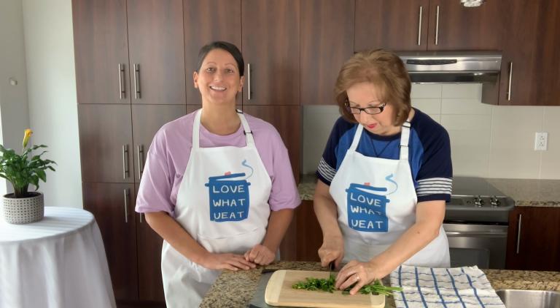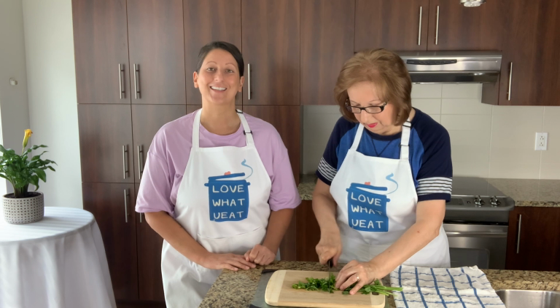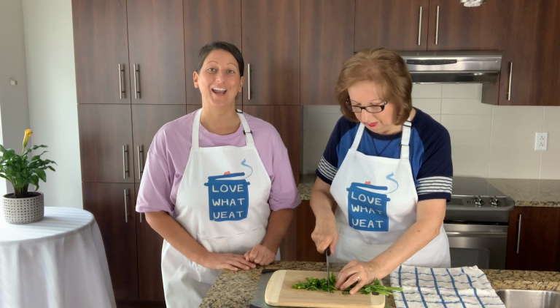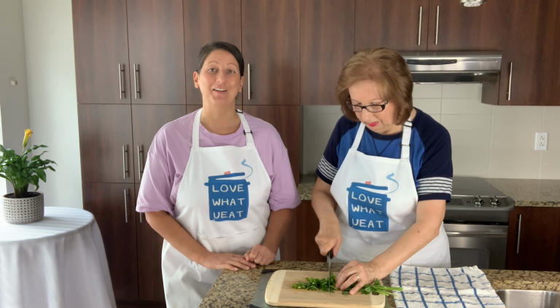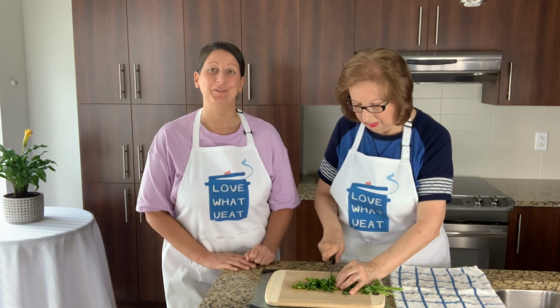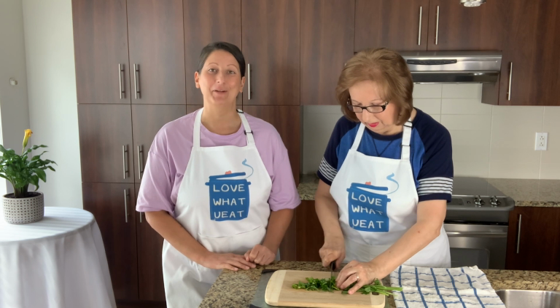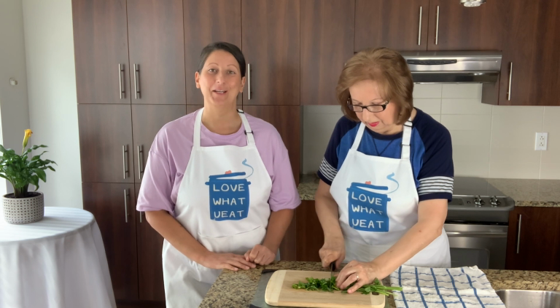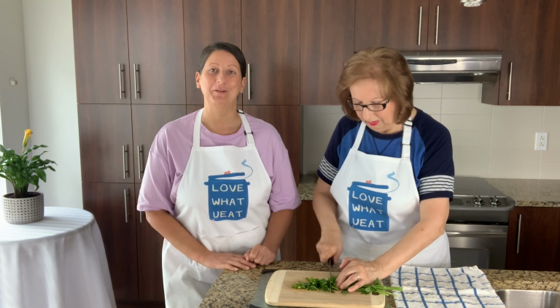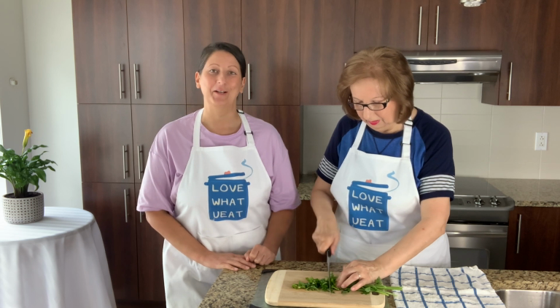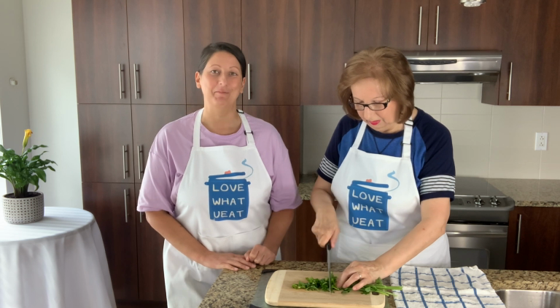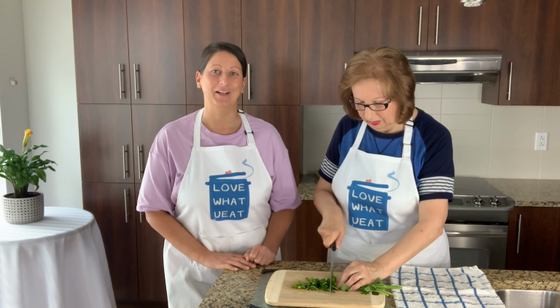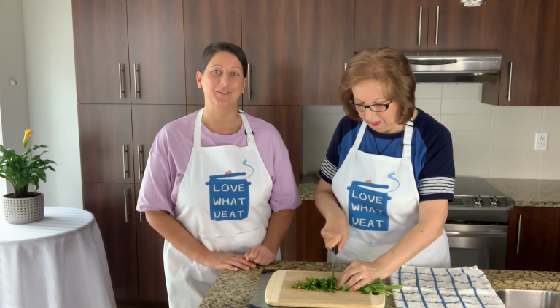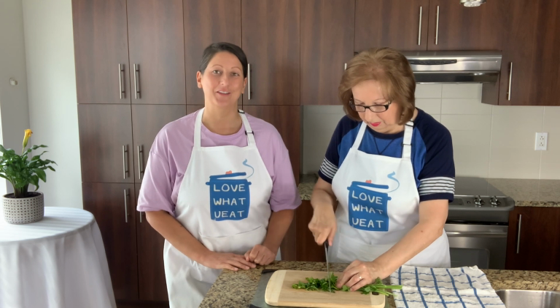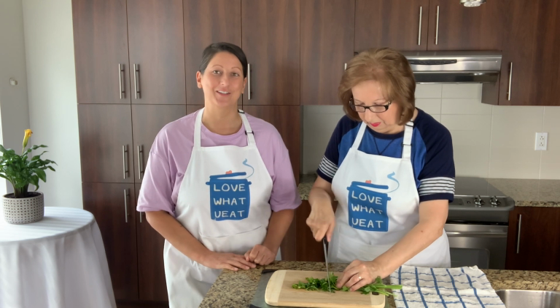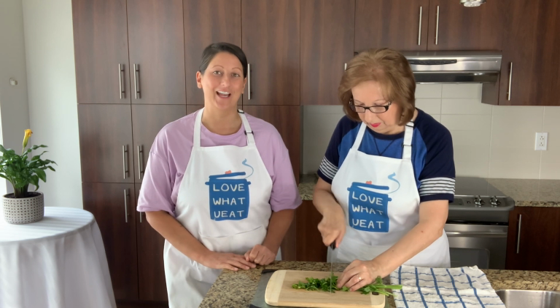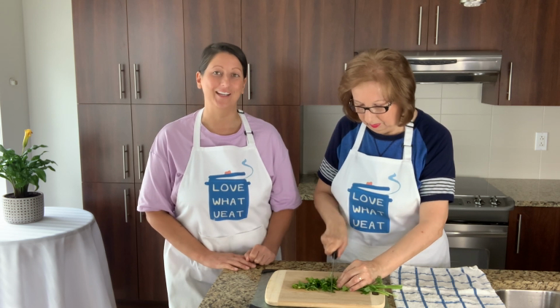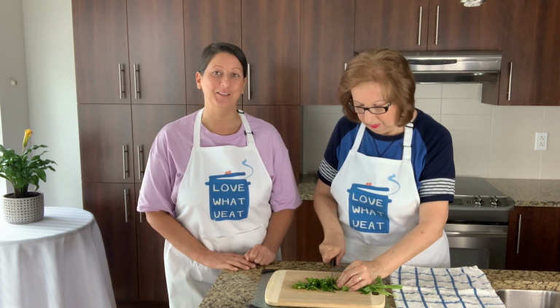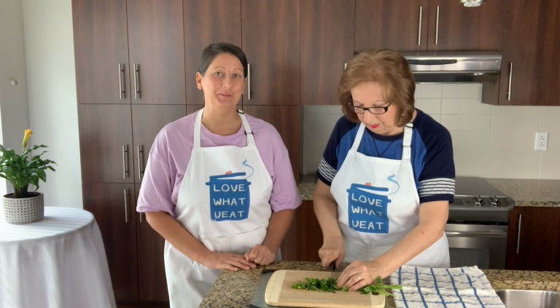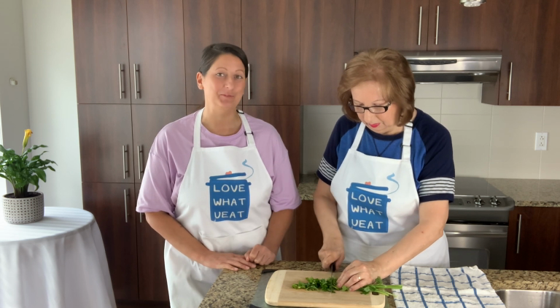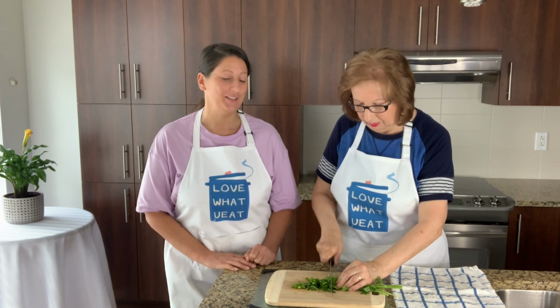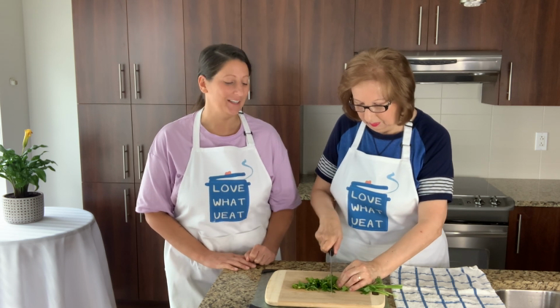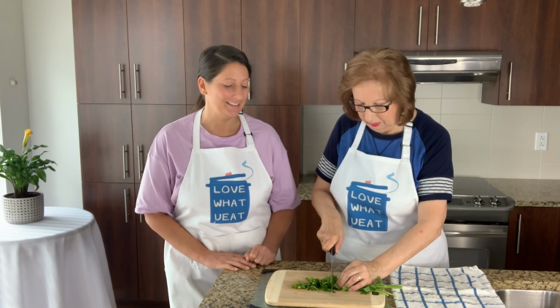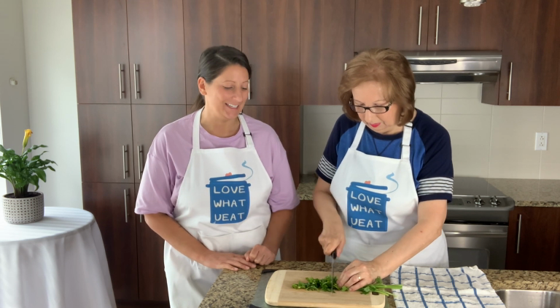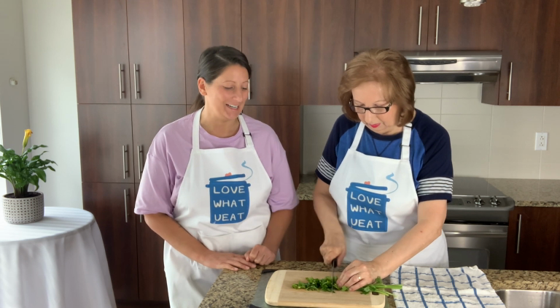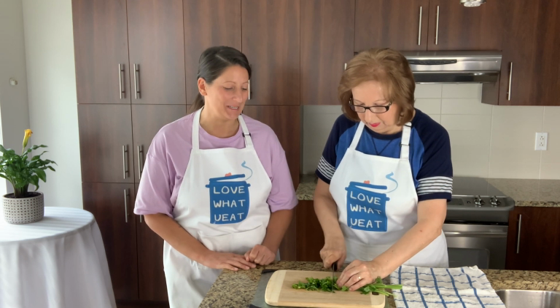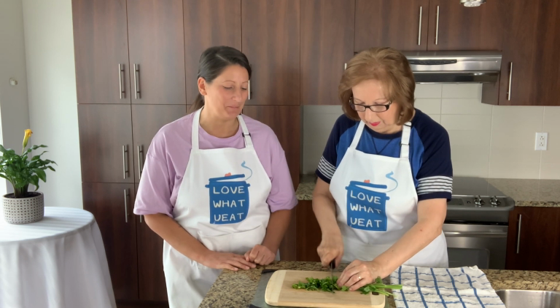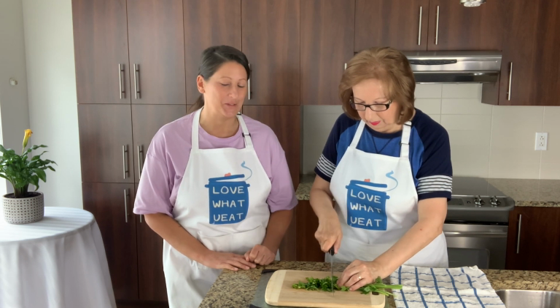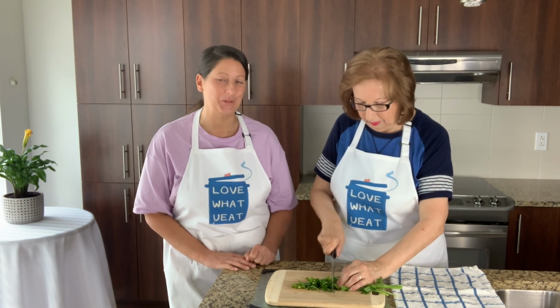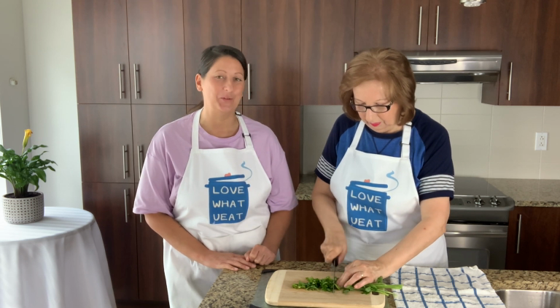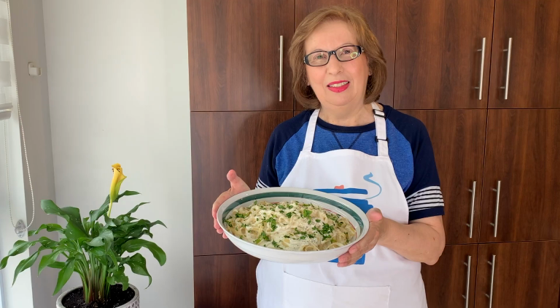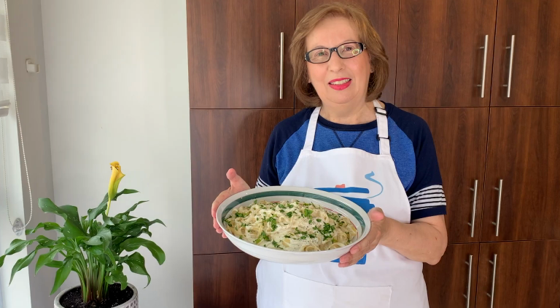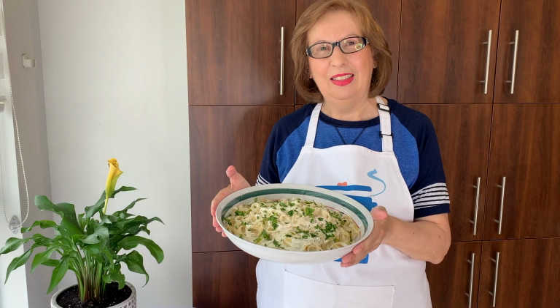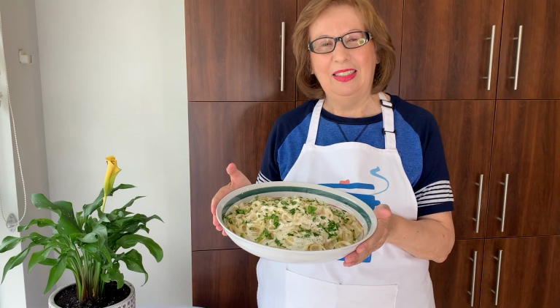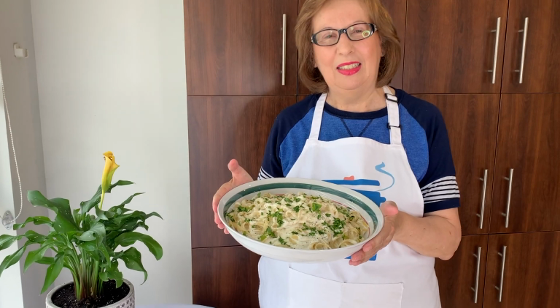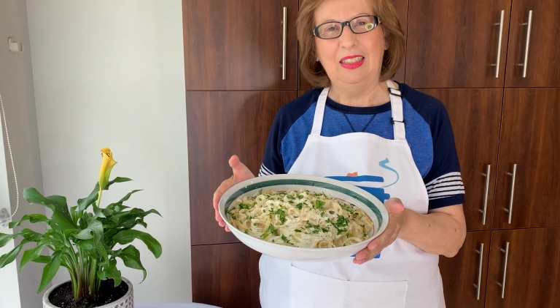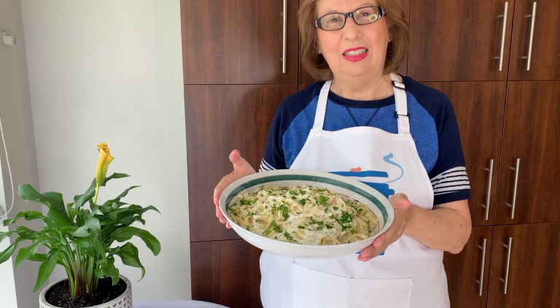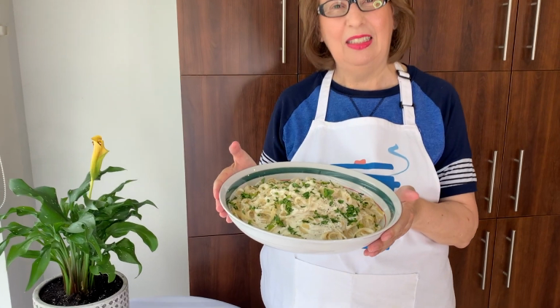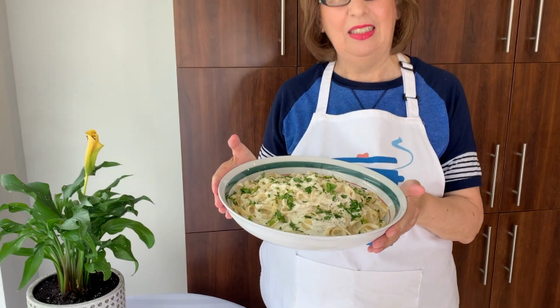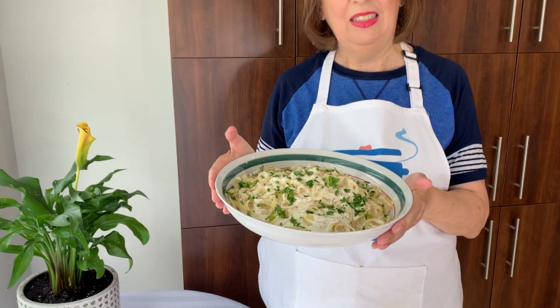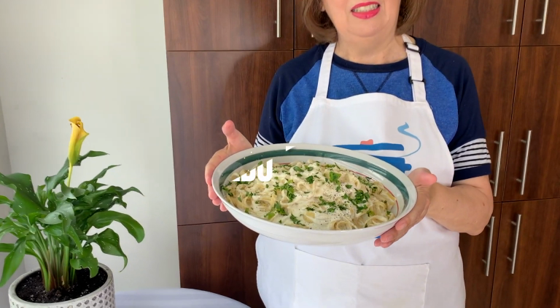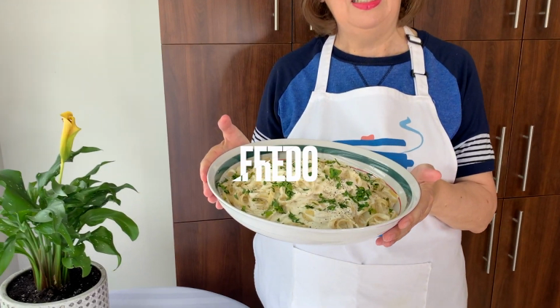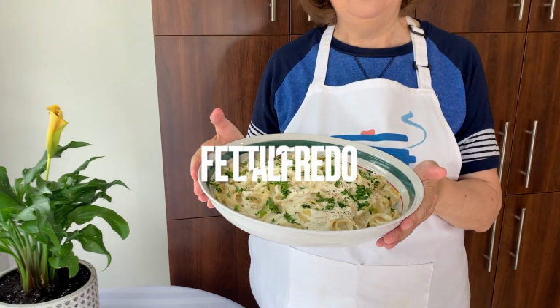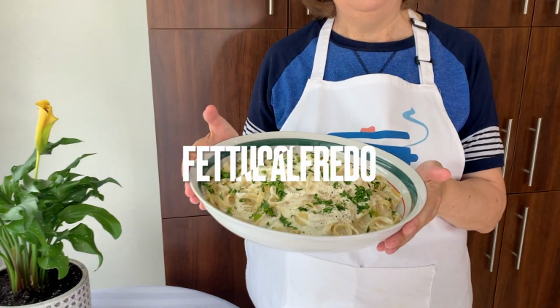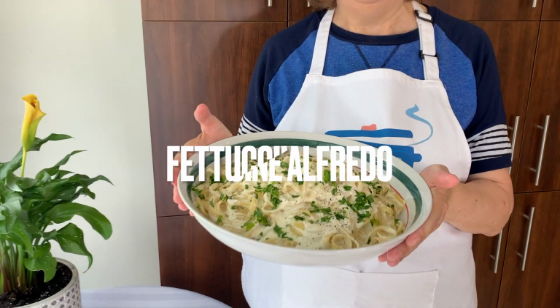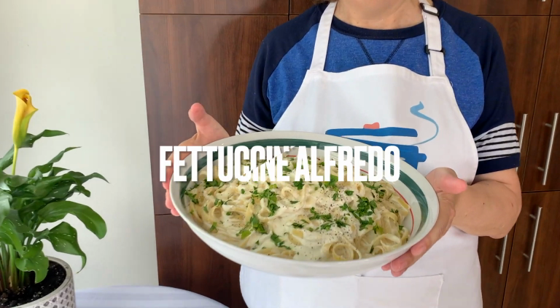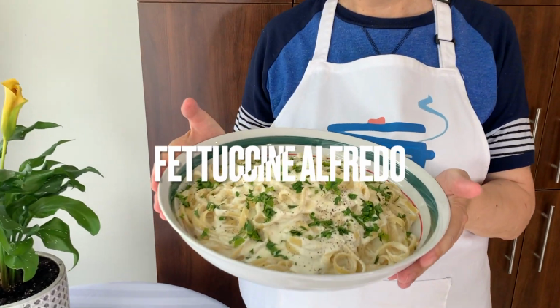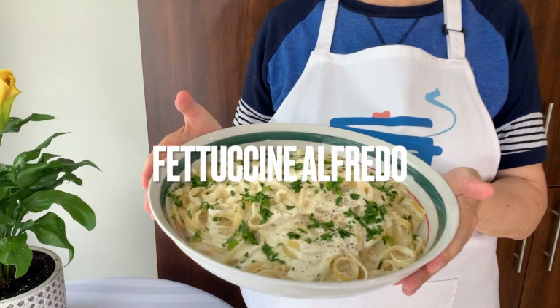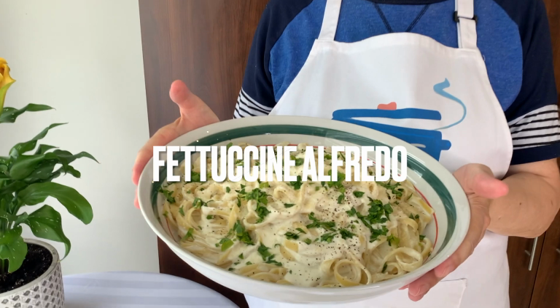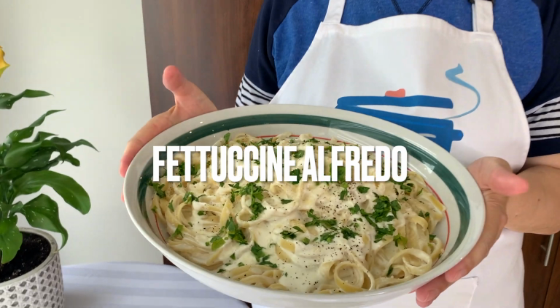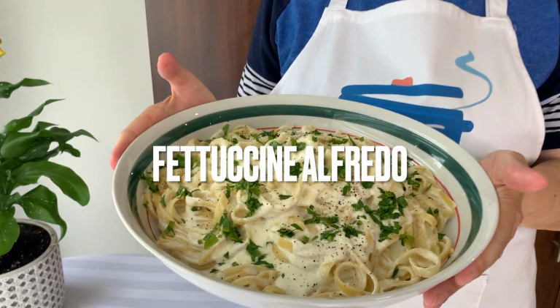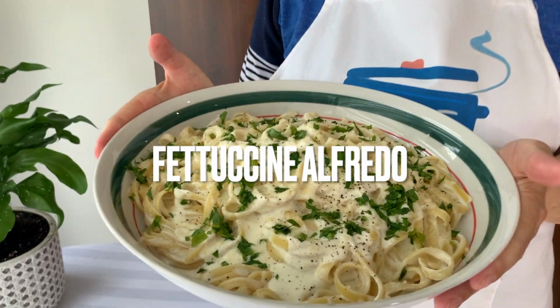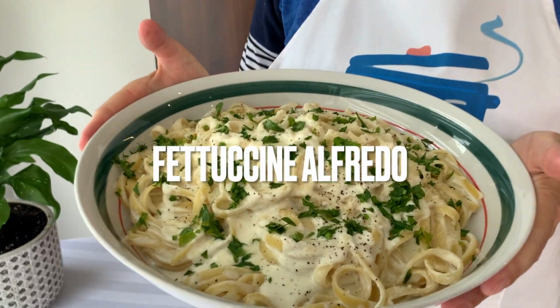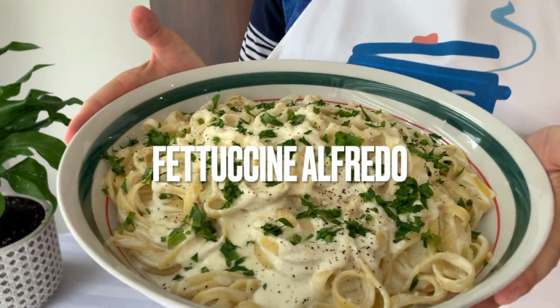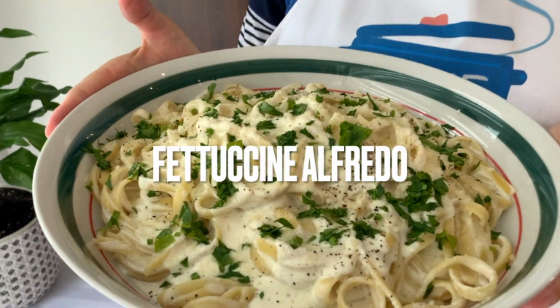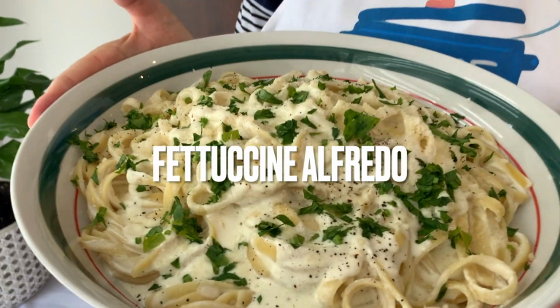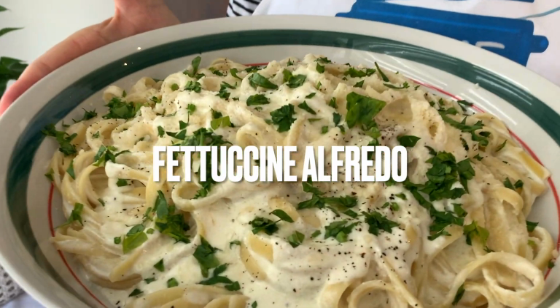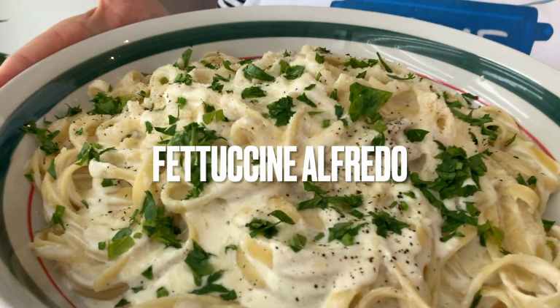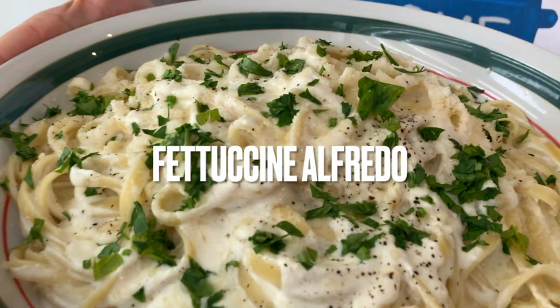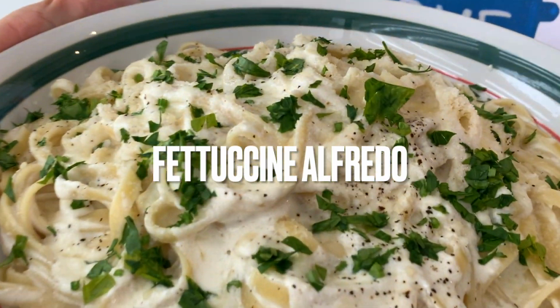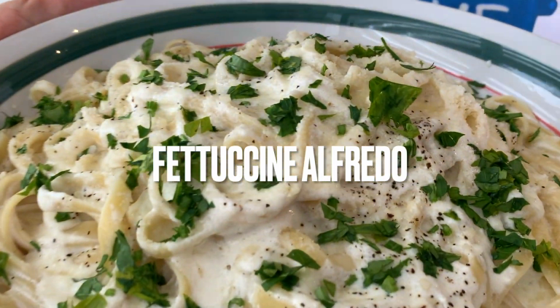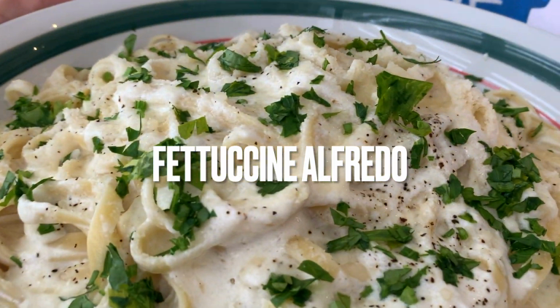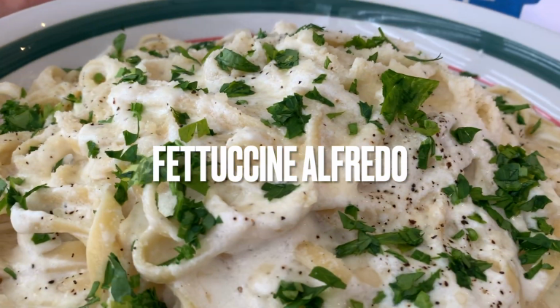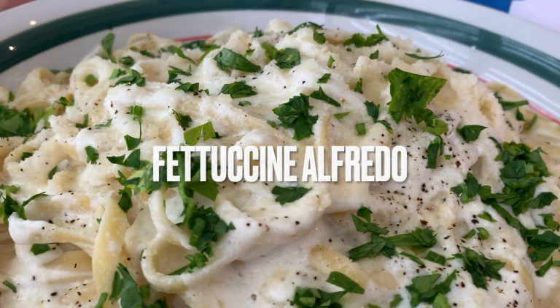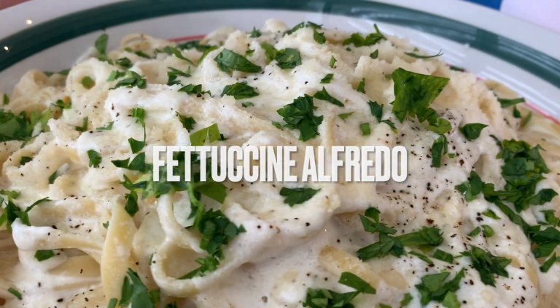Hi everybody, welcome back to the channel. Today's episode we are making fettuccine alfredo and my mother is going to show us how to do it.